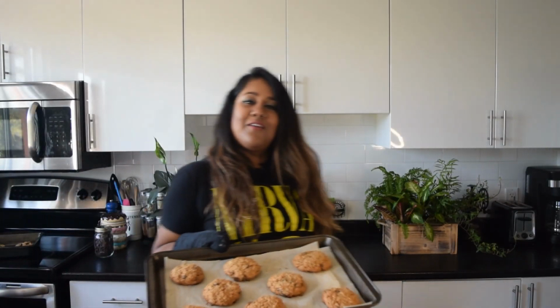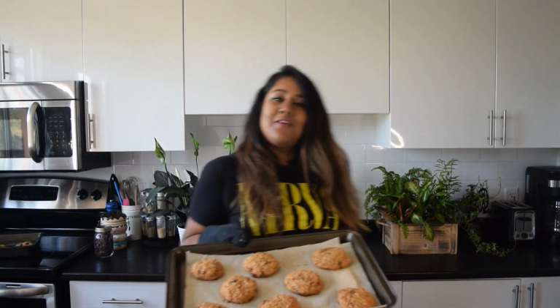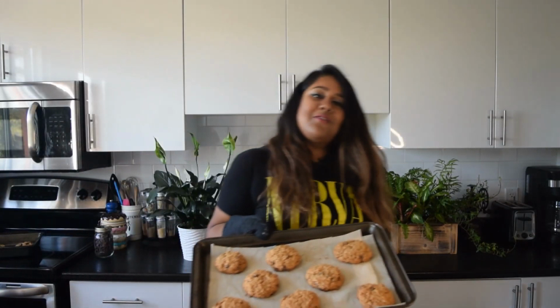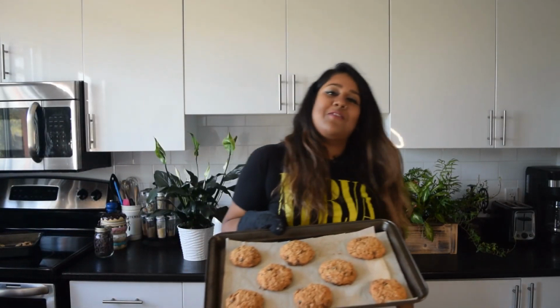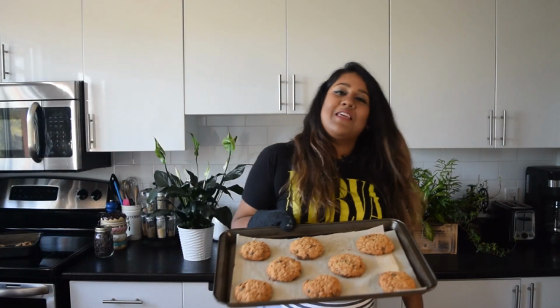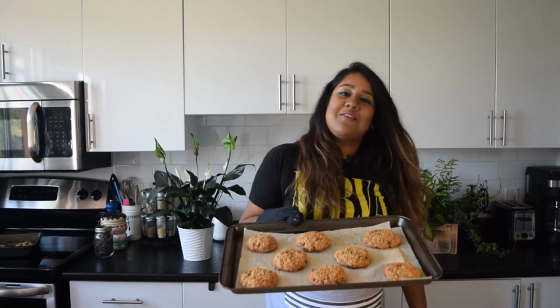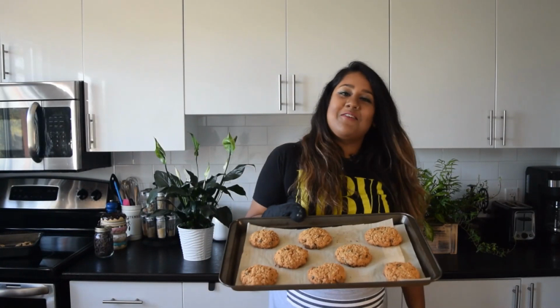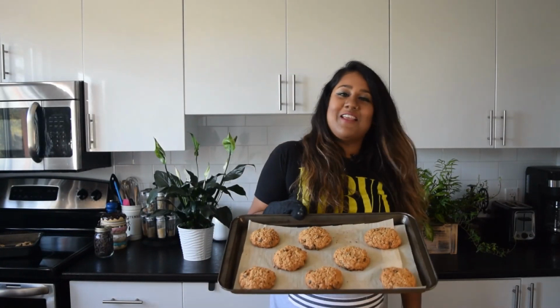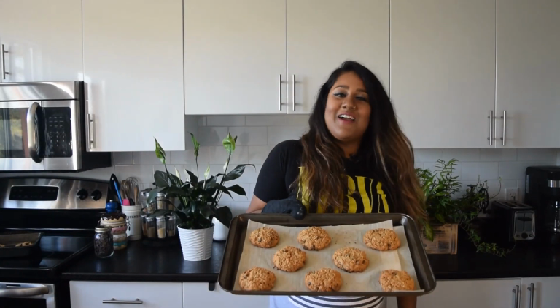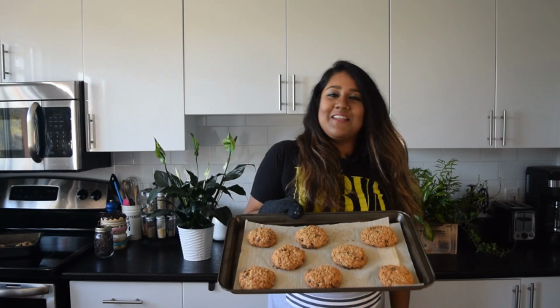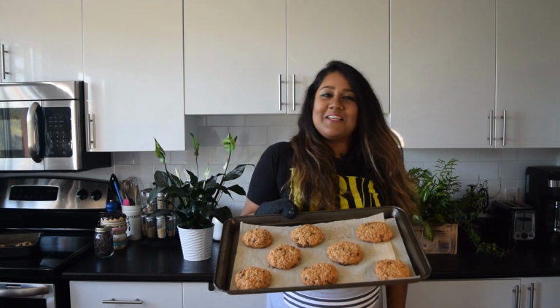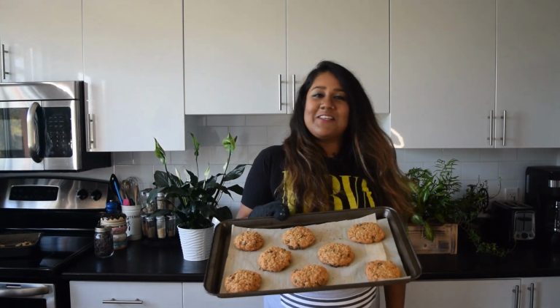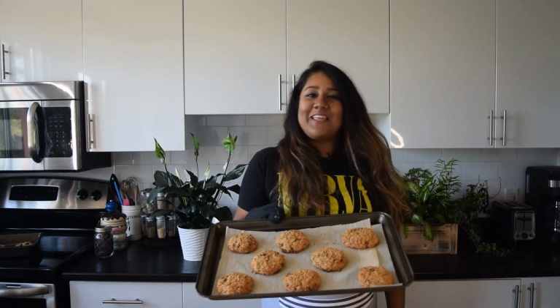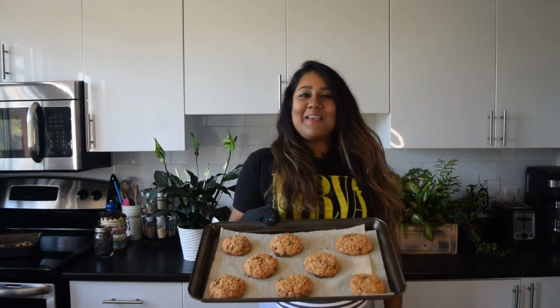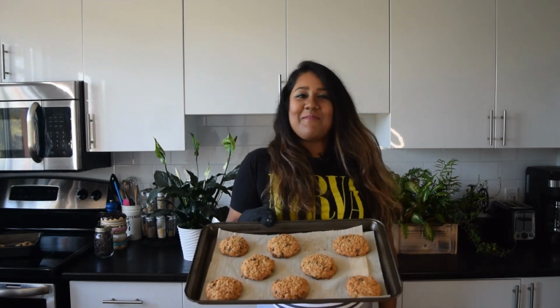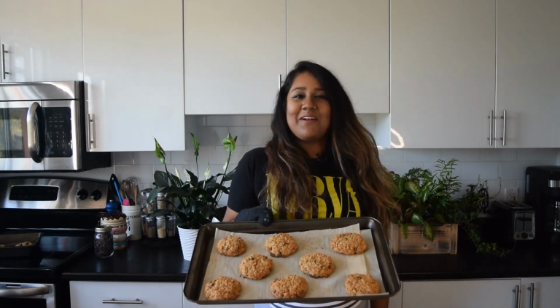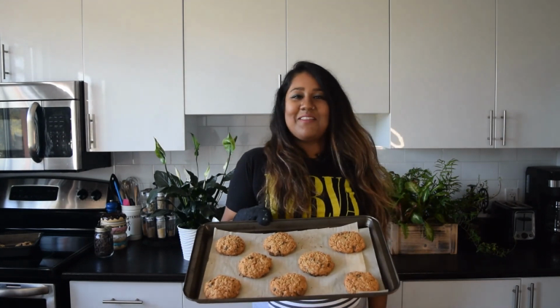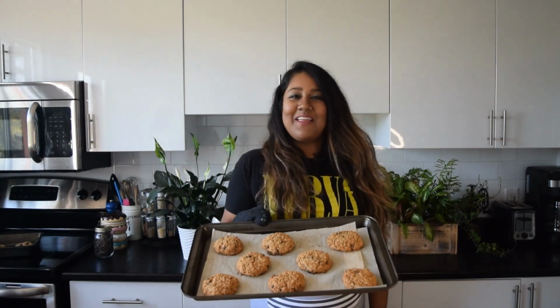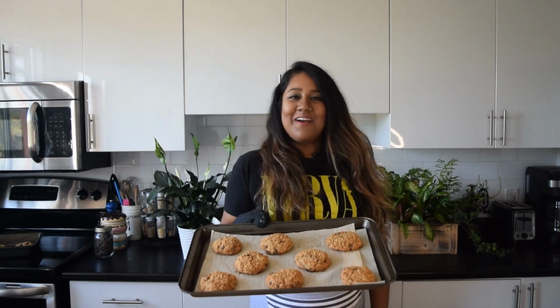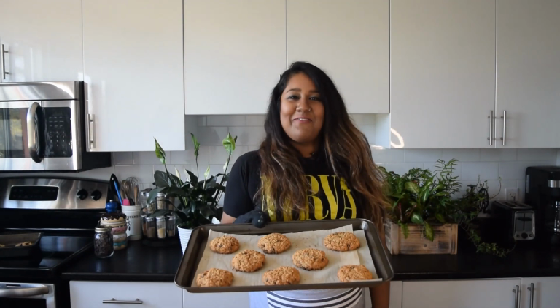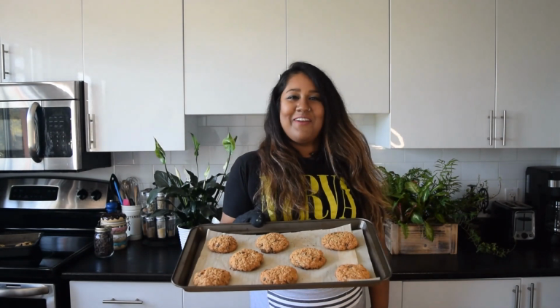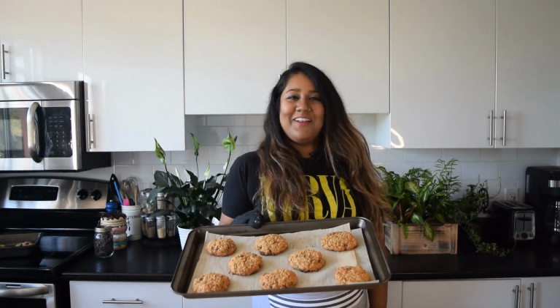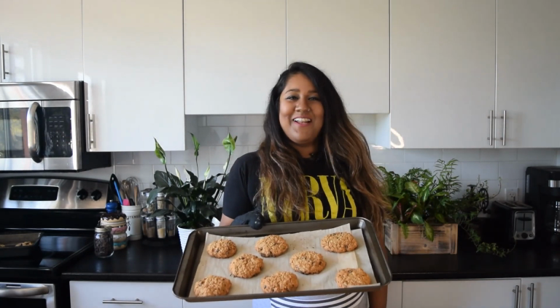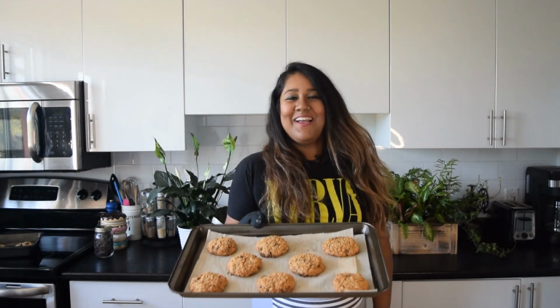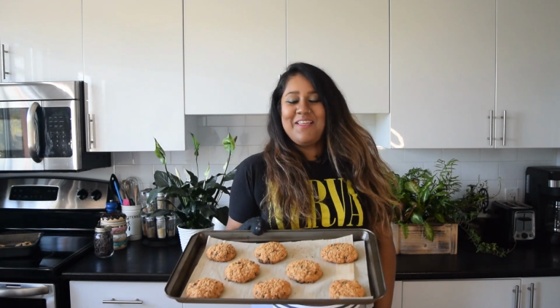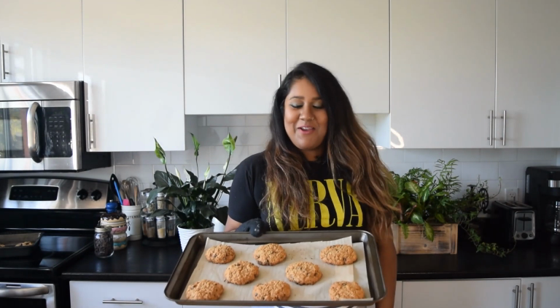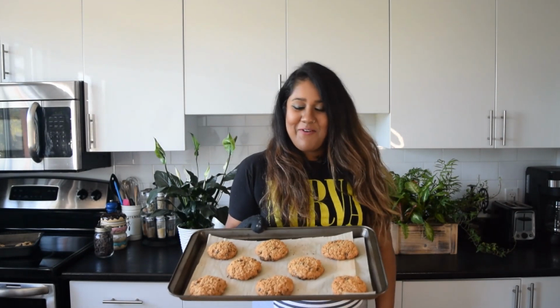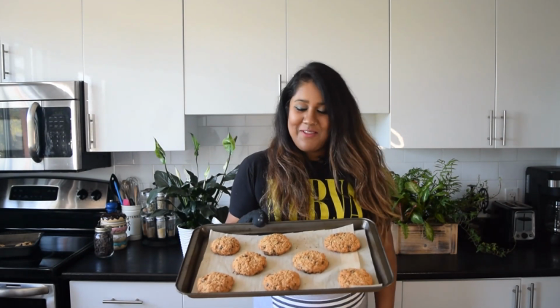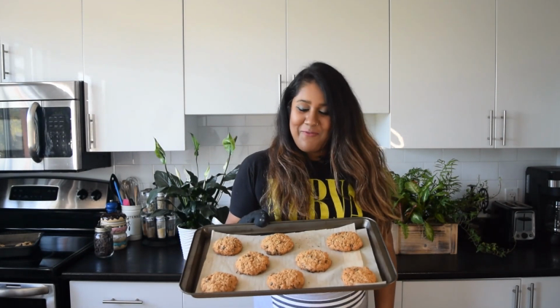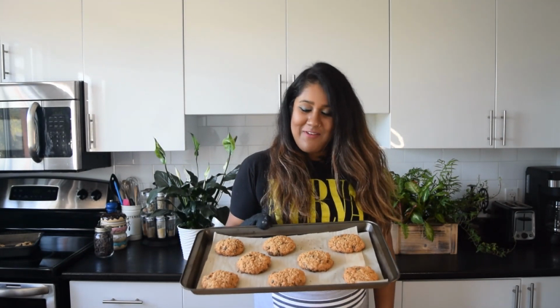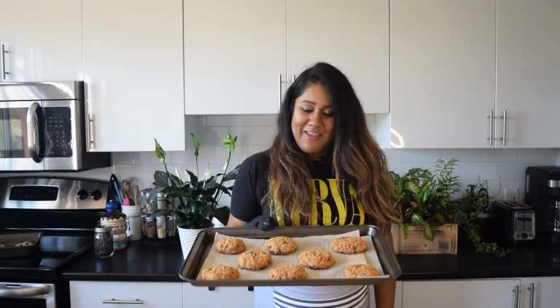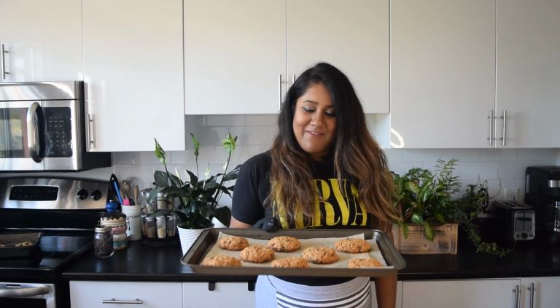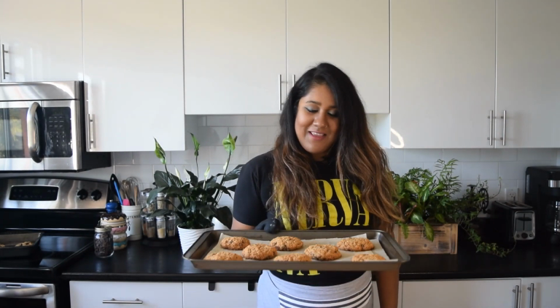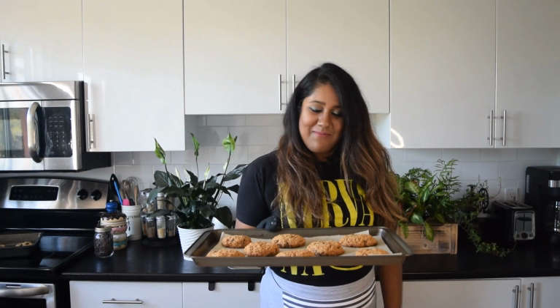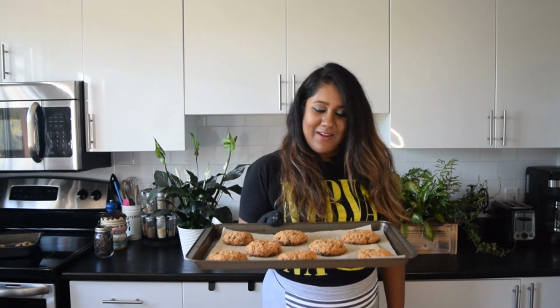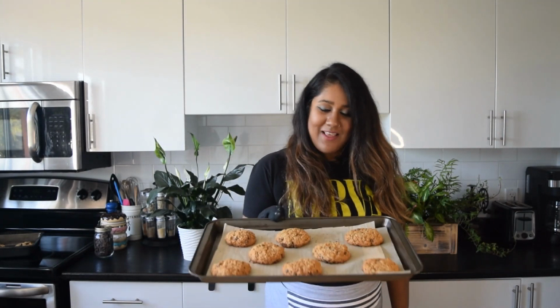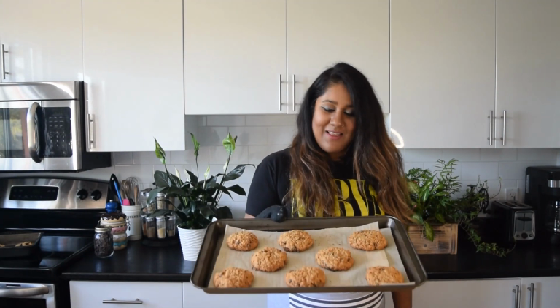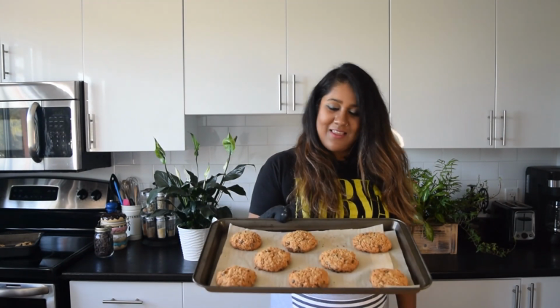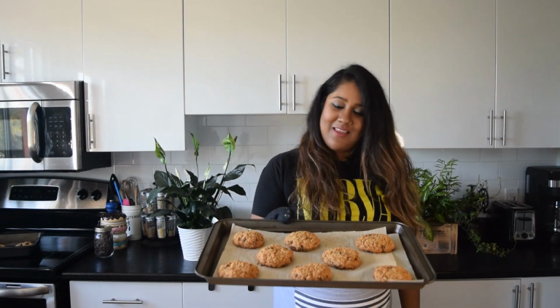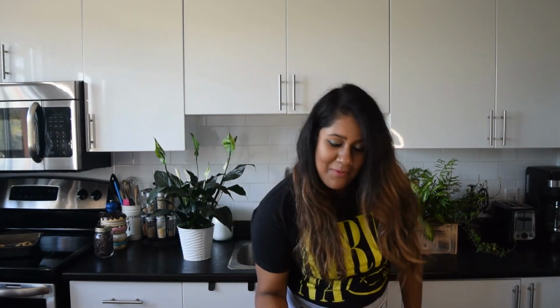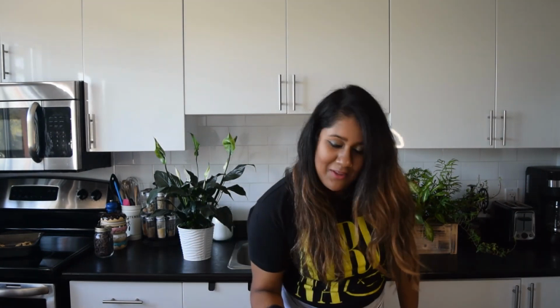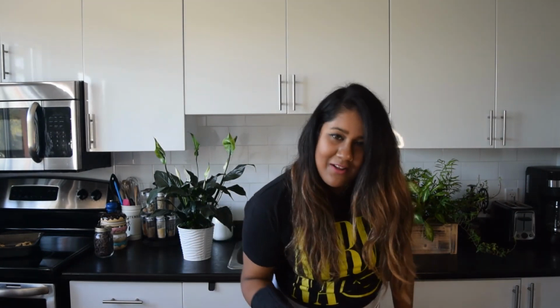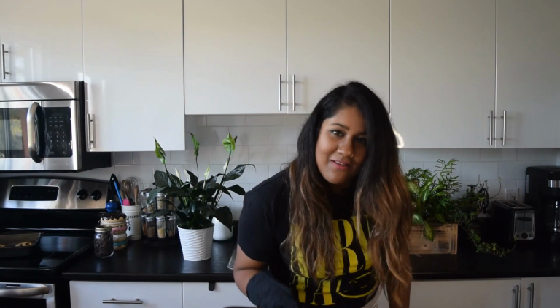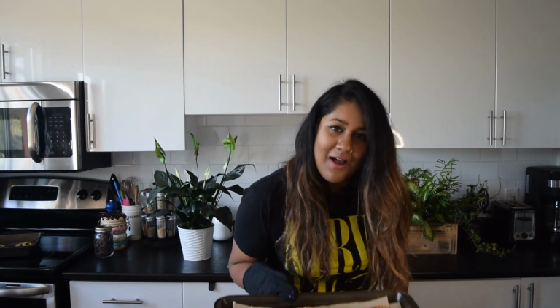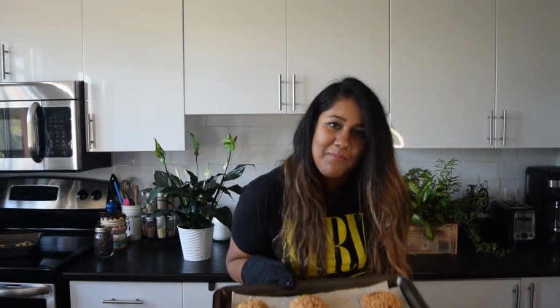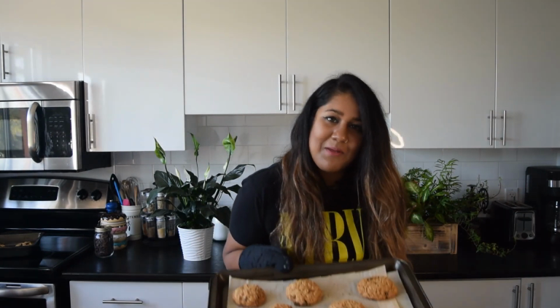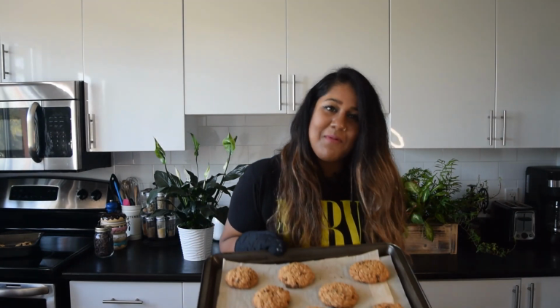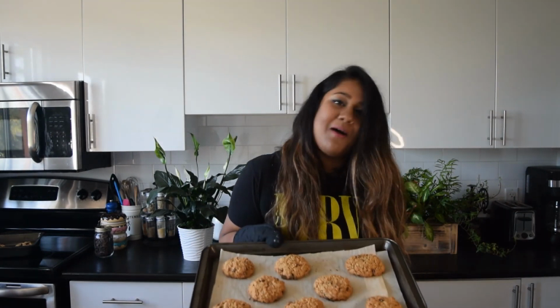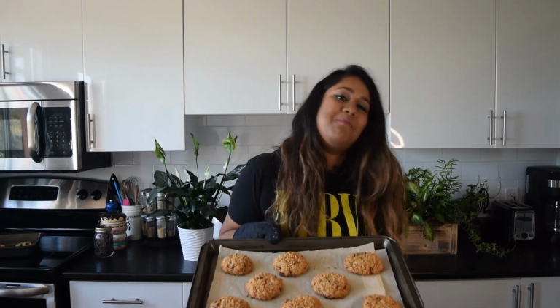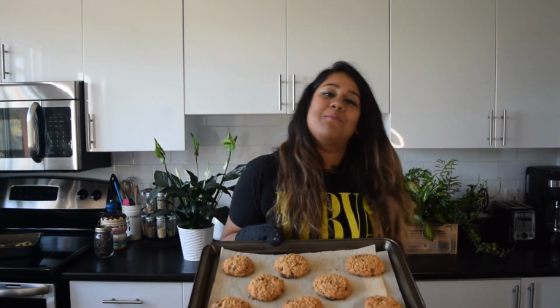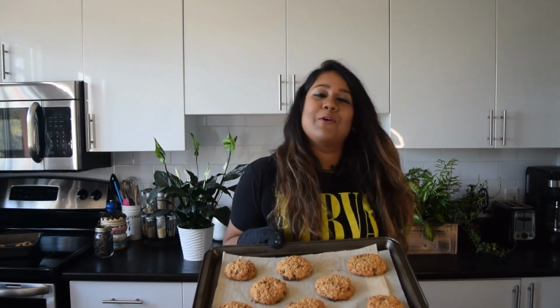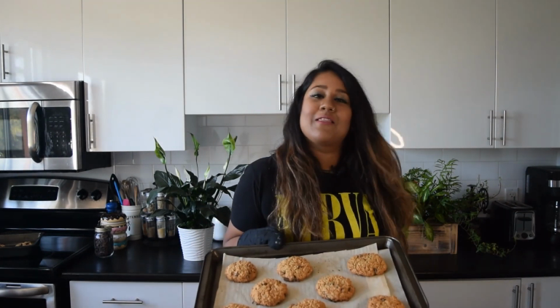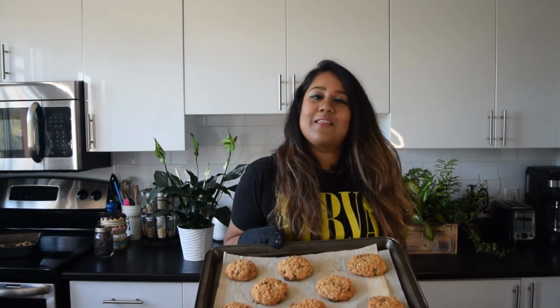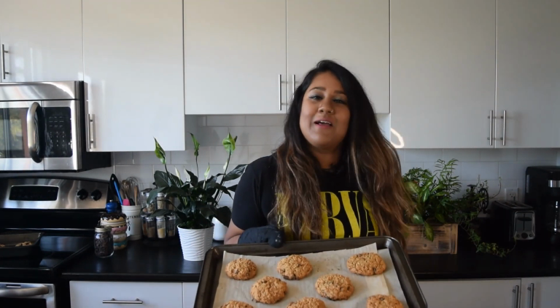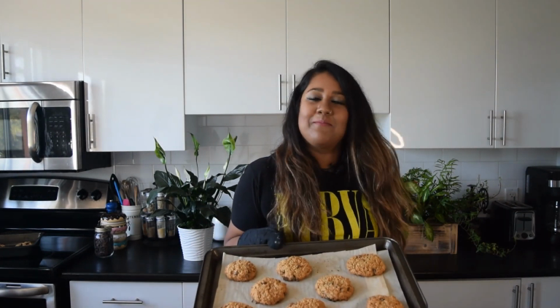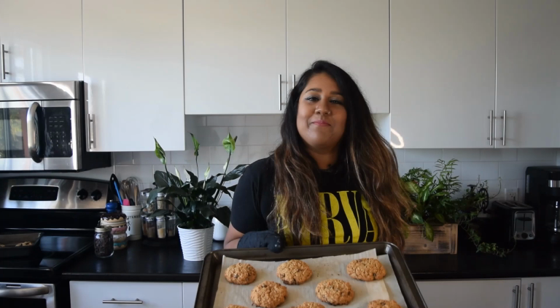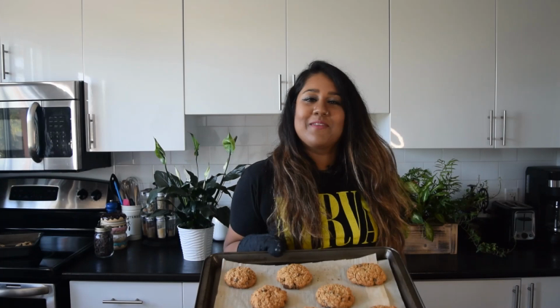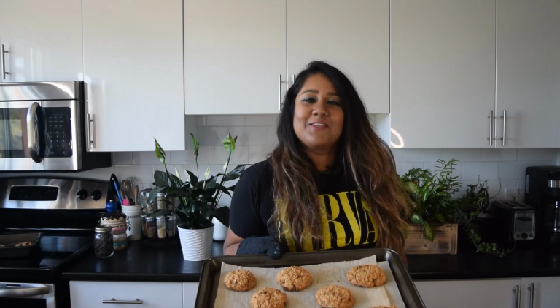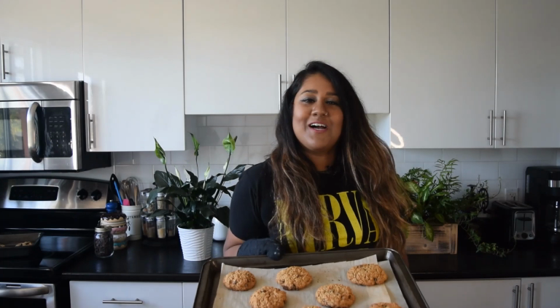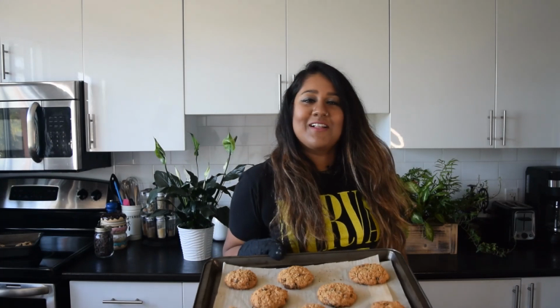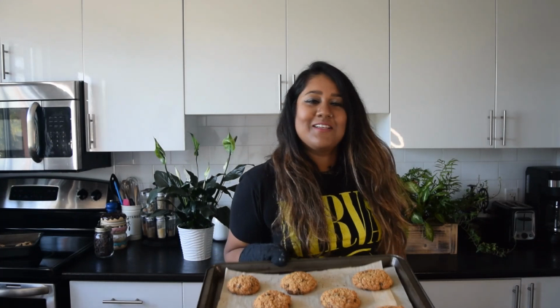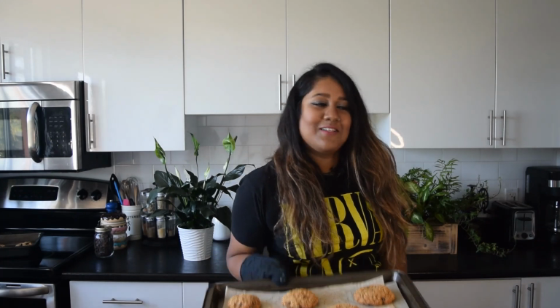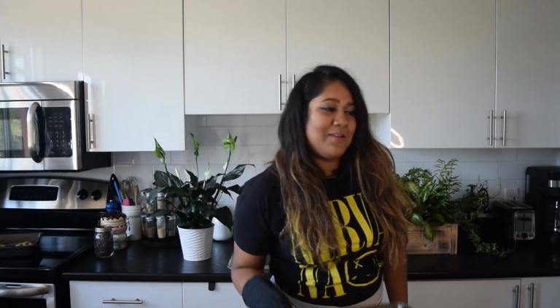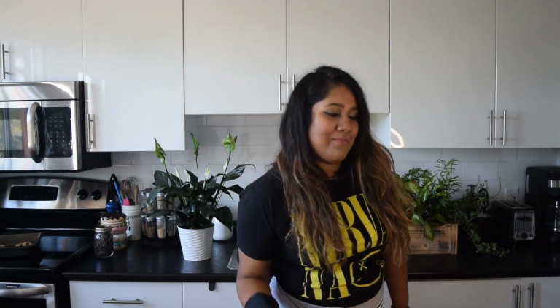These are done — they just came out of the oven. They were in there for 17 minutes. Just going to top them up with some chocolate chips.